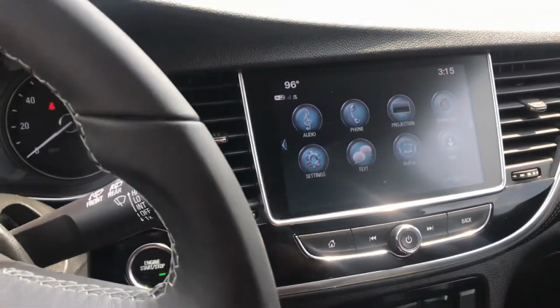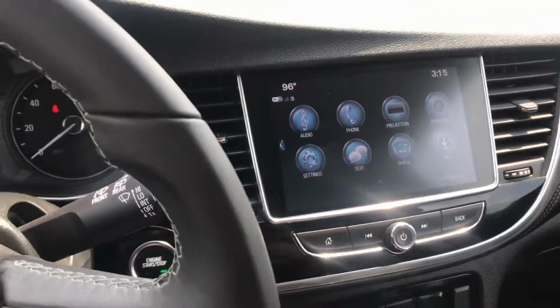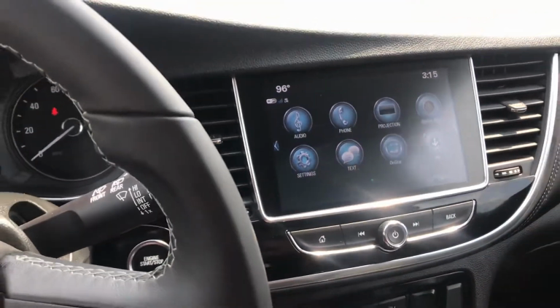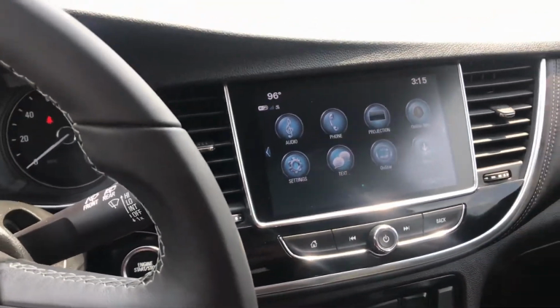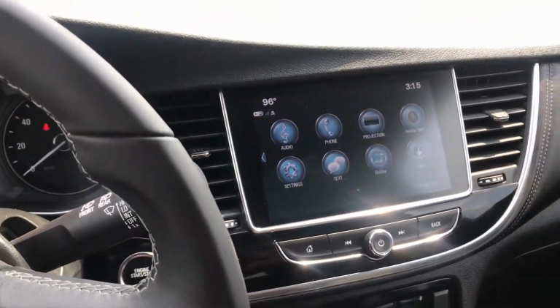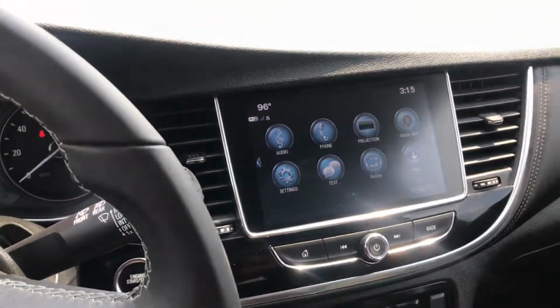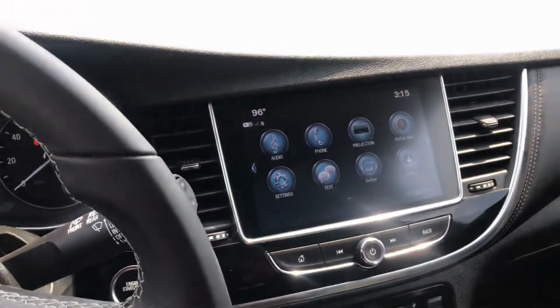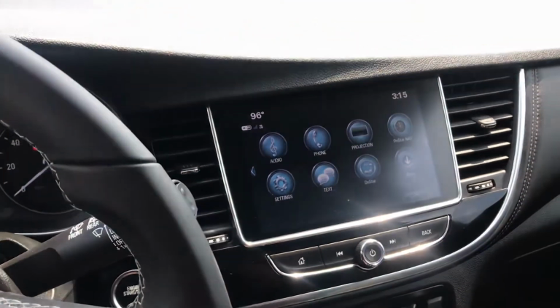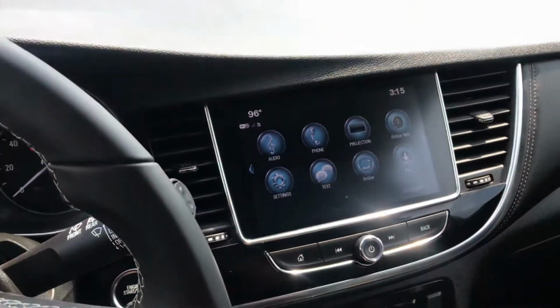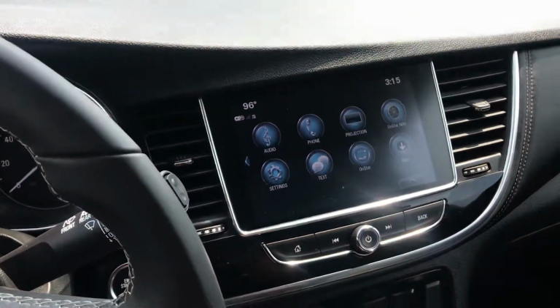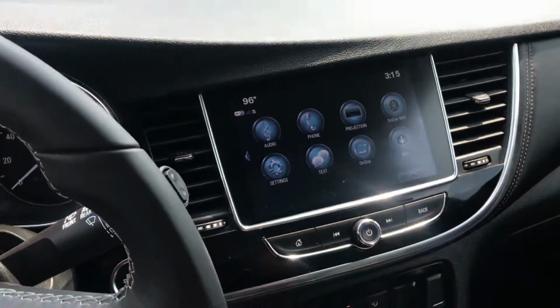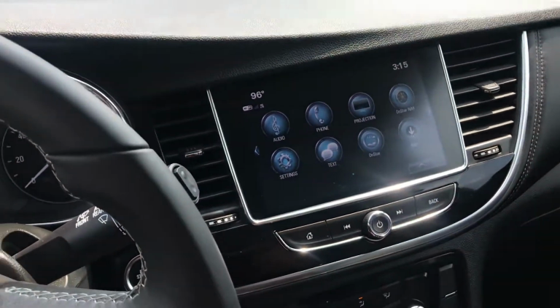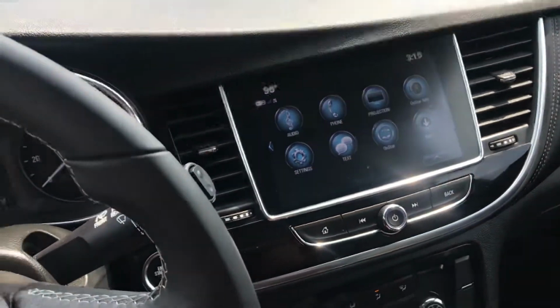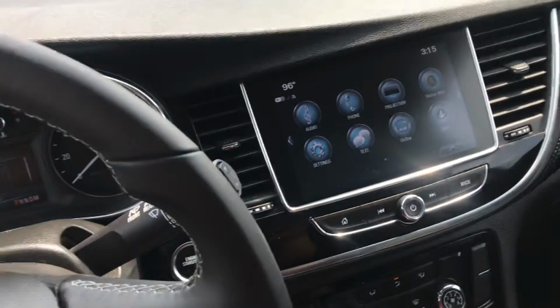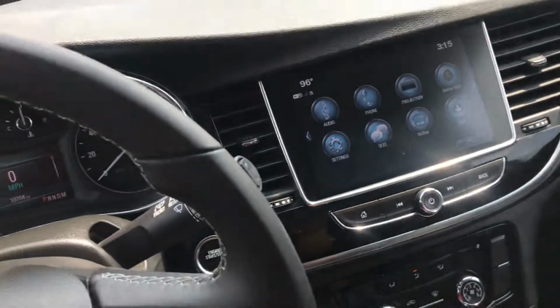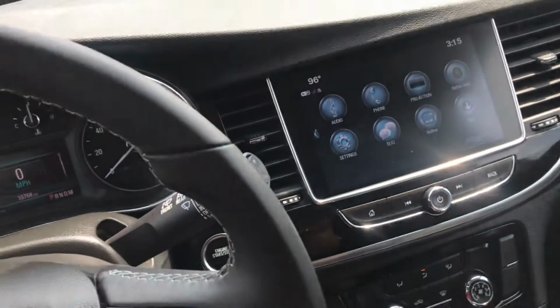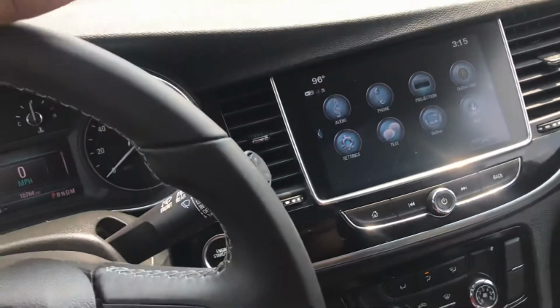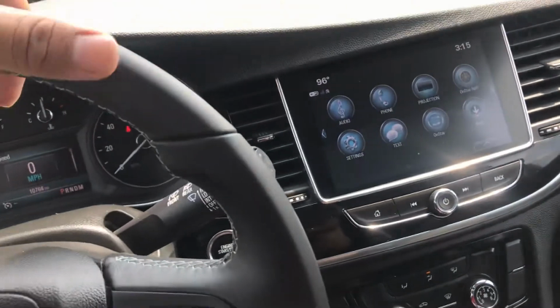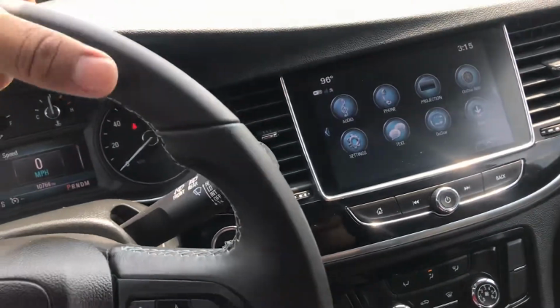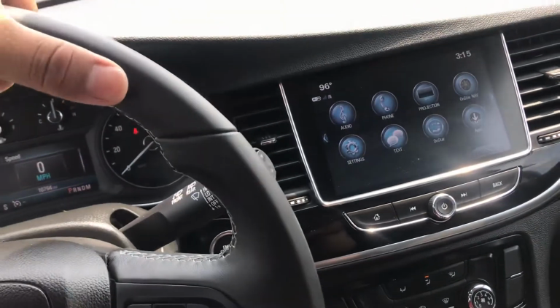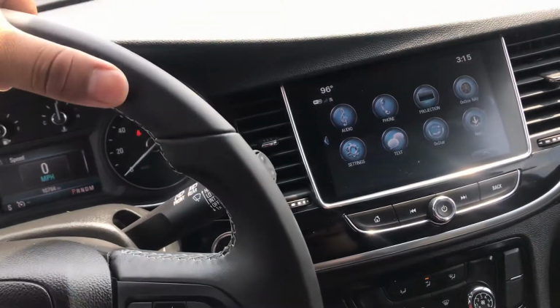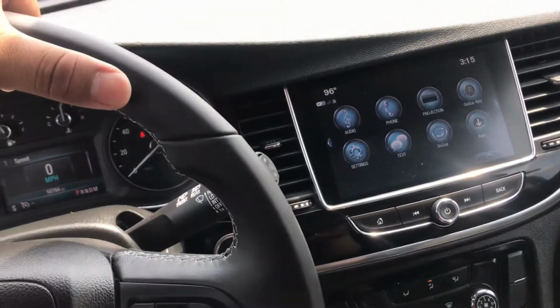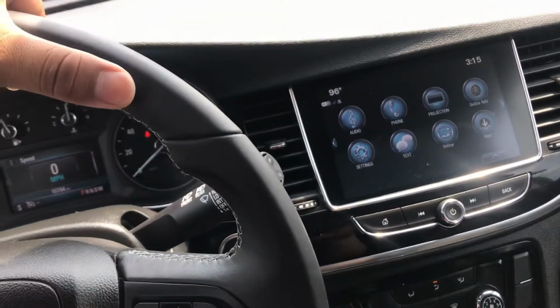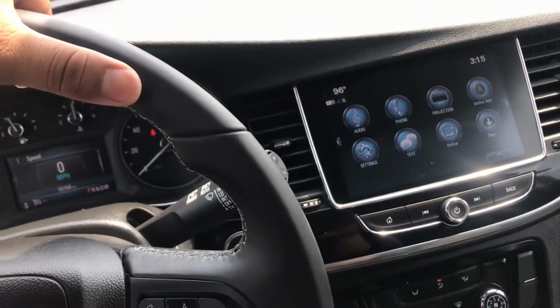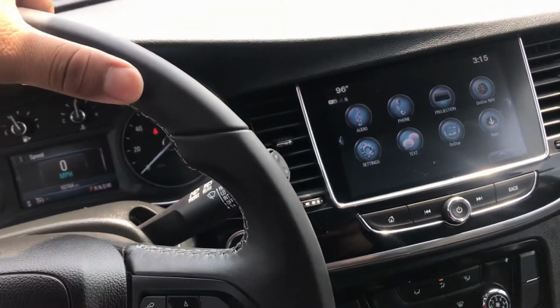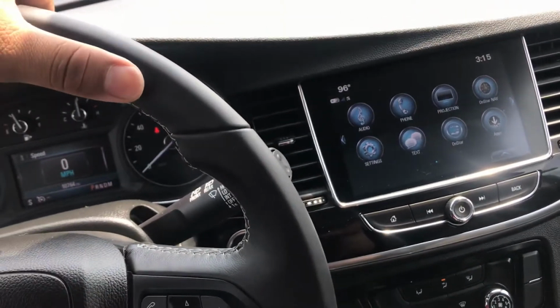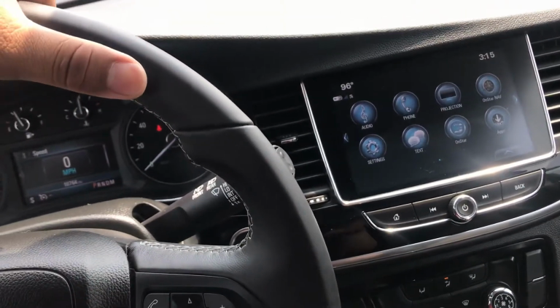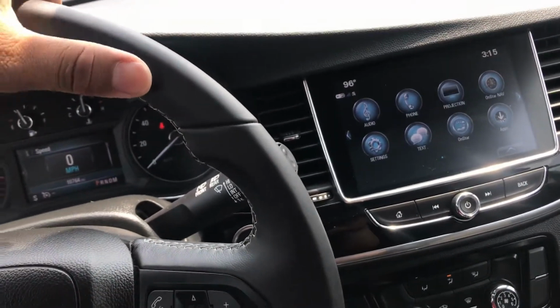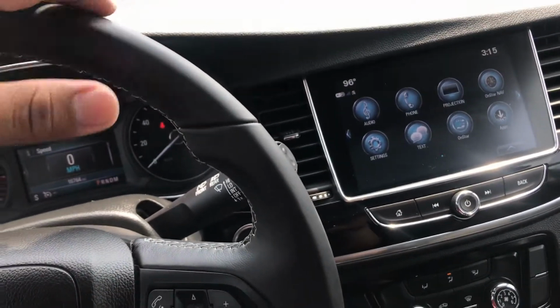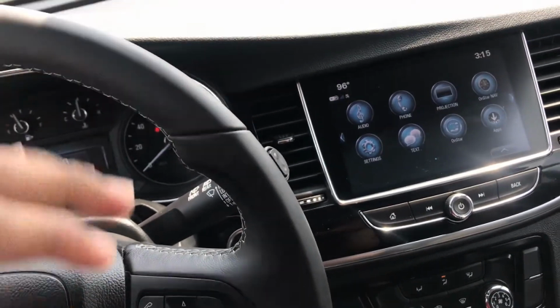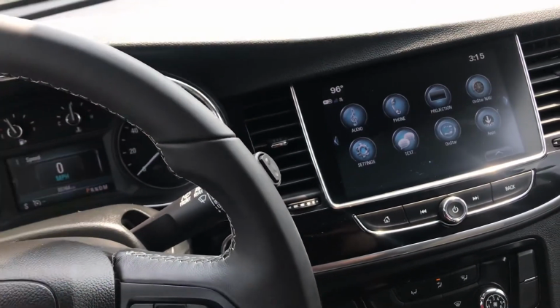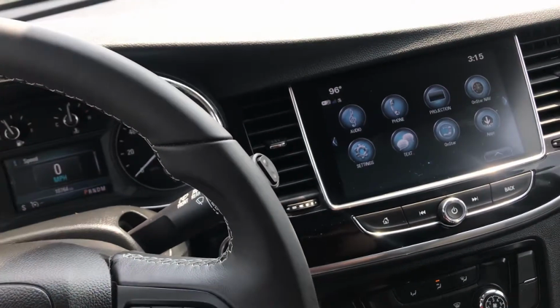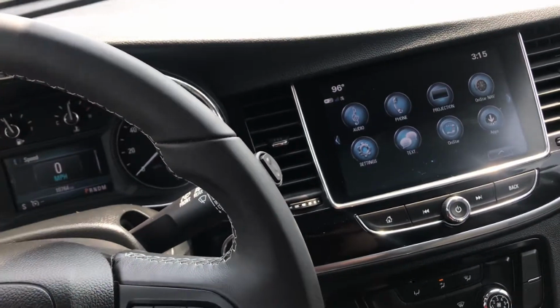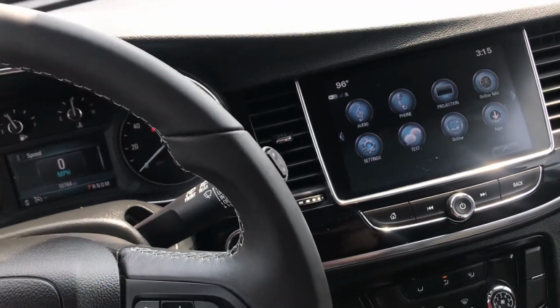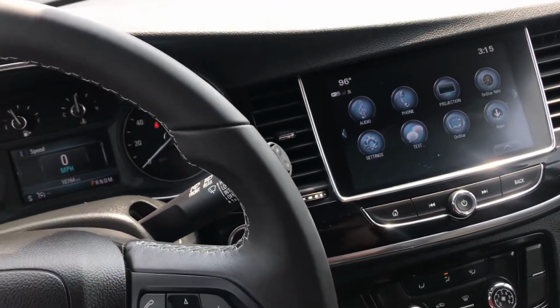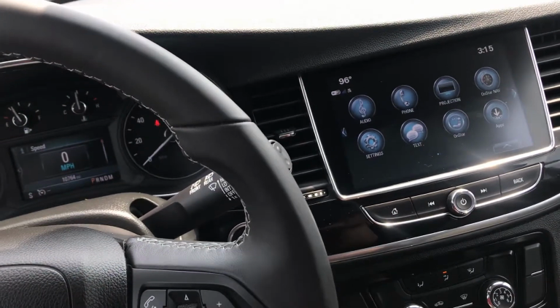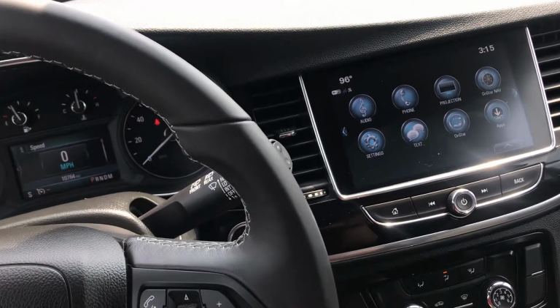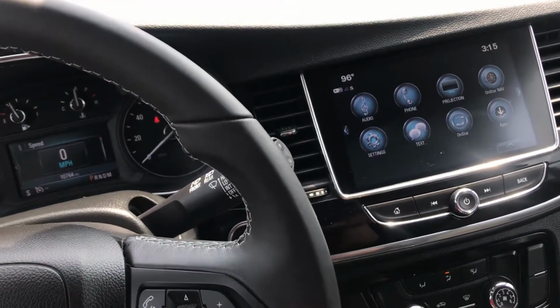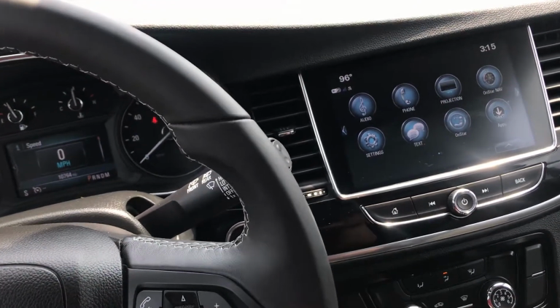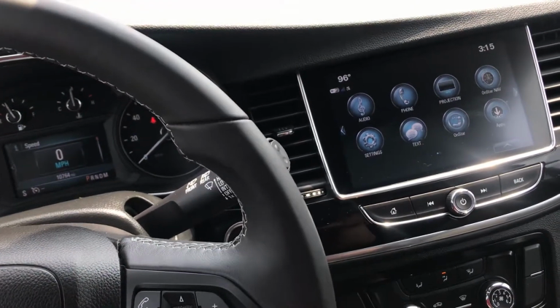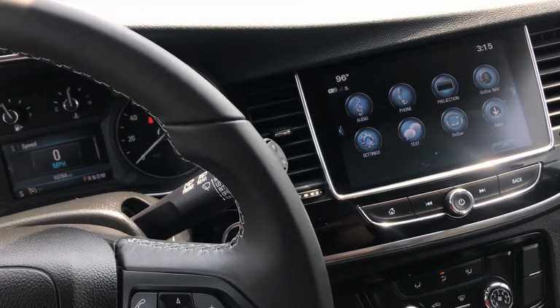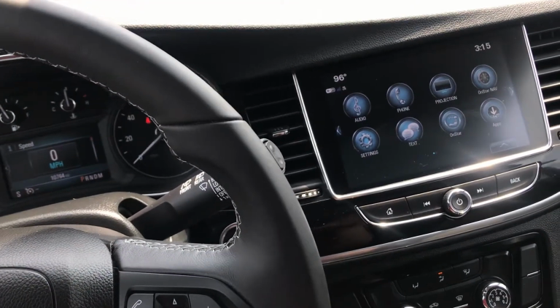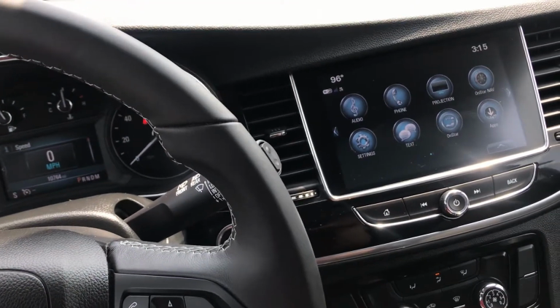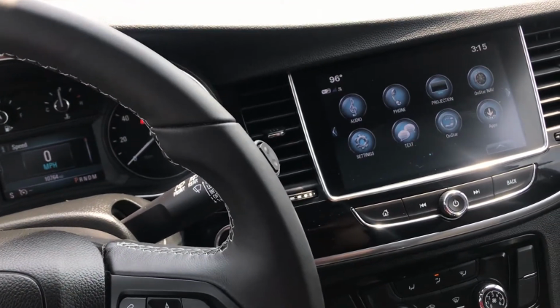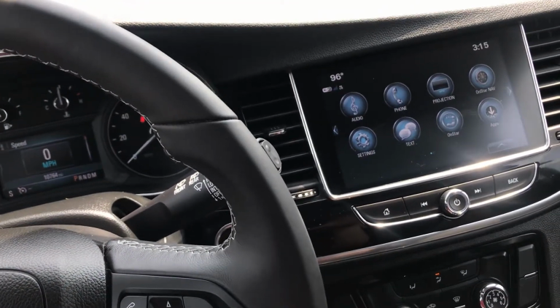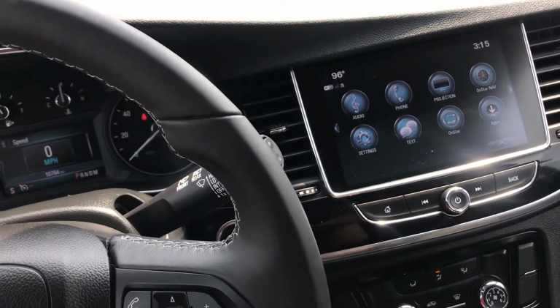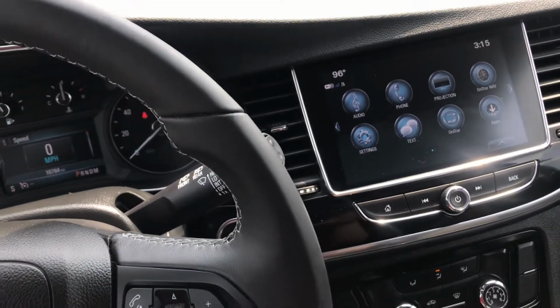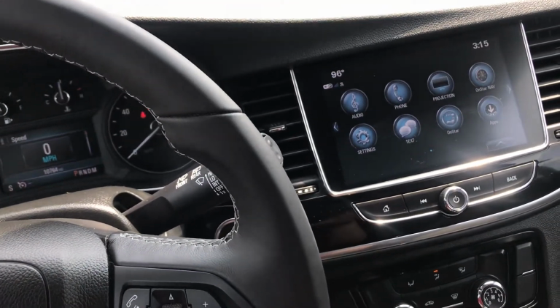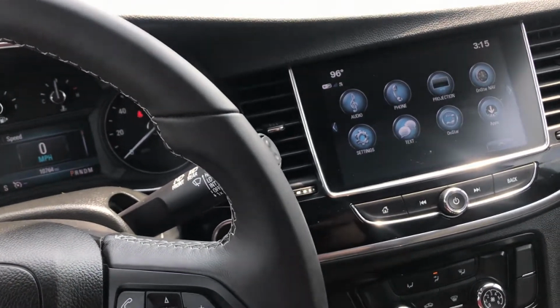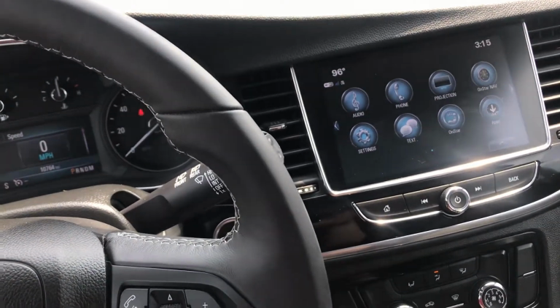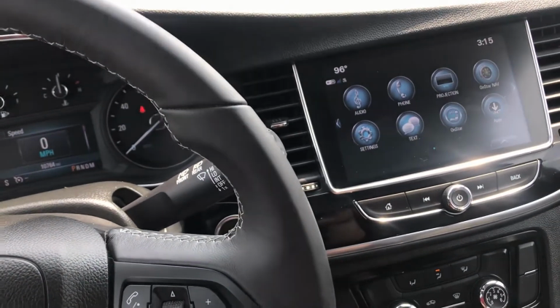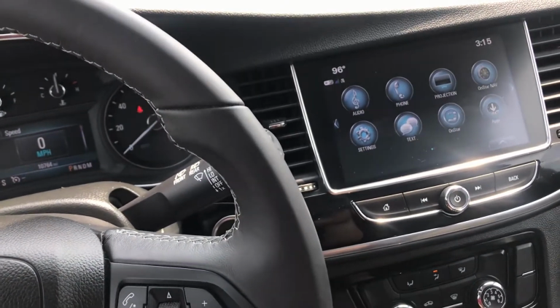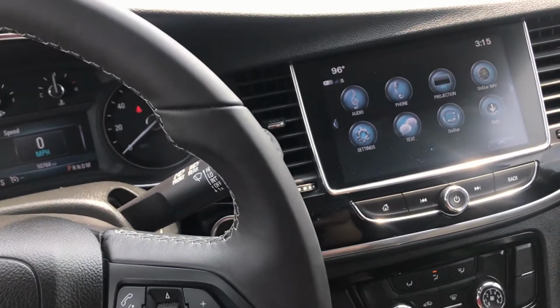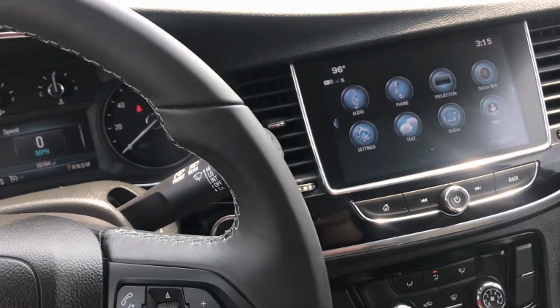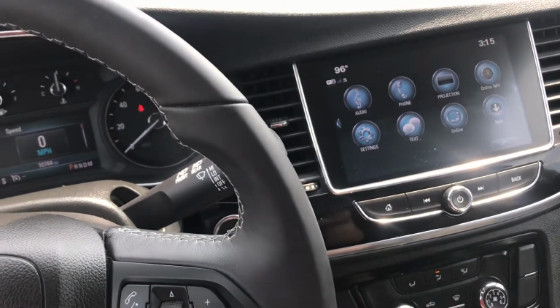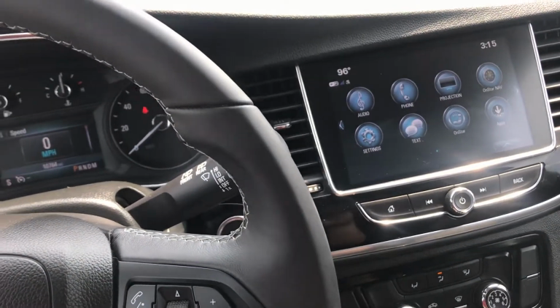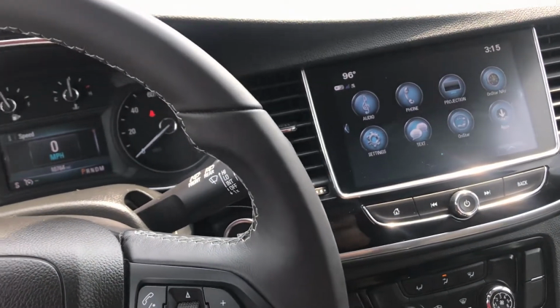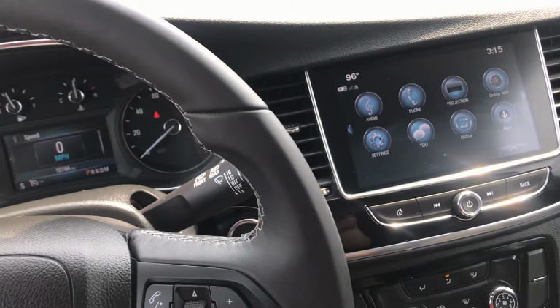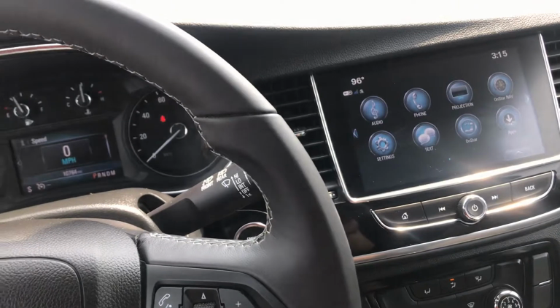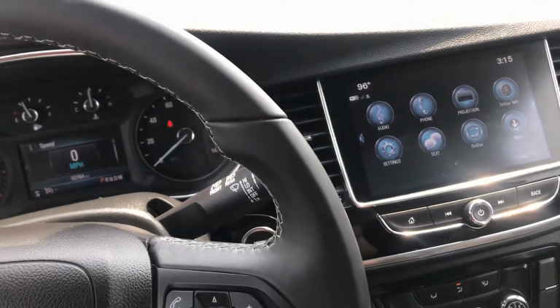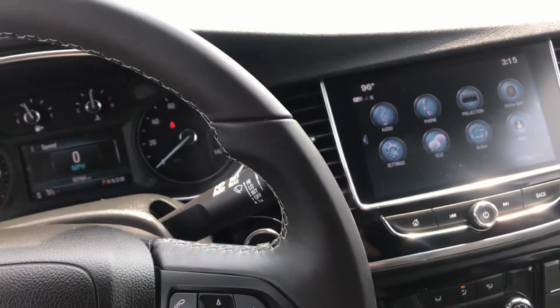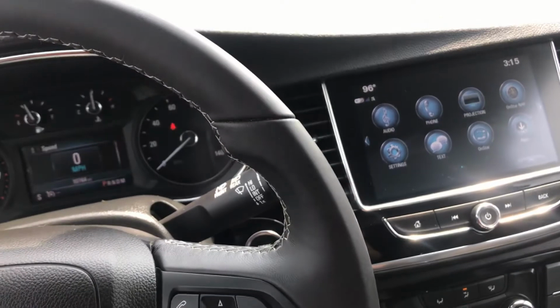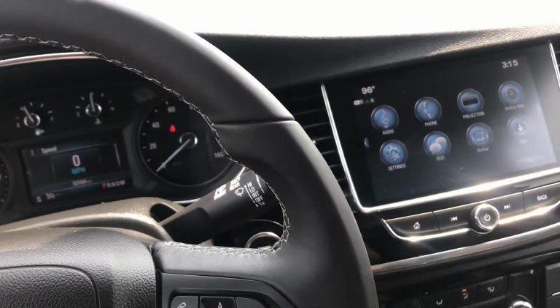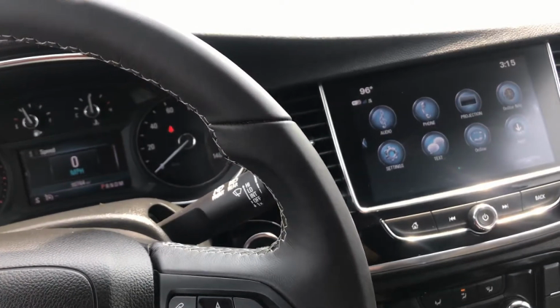You can connect this to the My Buick app. From there you can remote start your vehicle, turn it off, lock and unlock the doors, and get vehicle diagnostics.